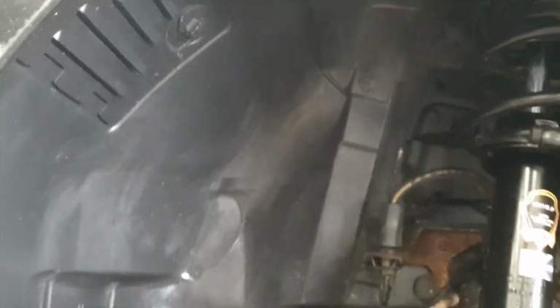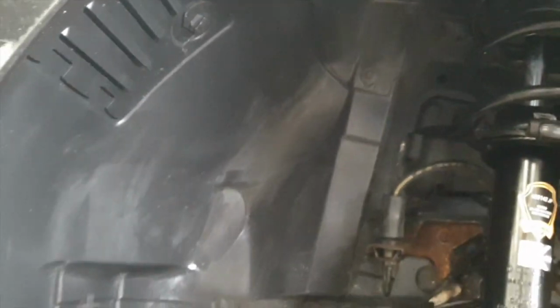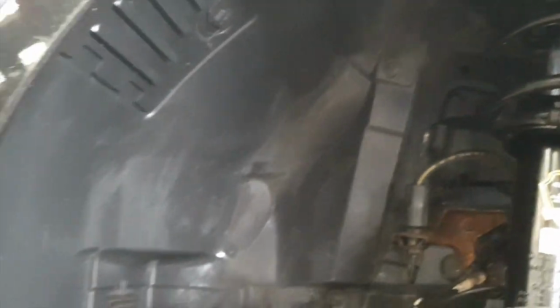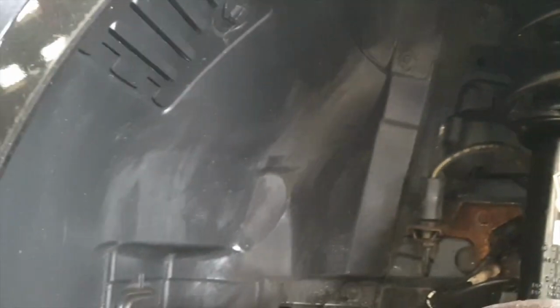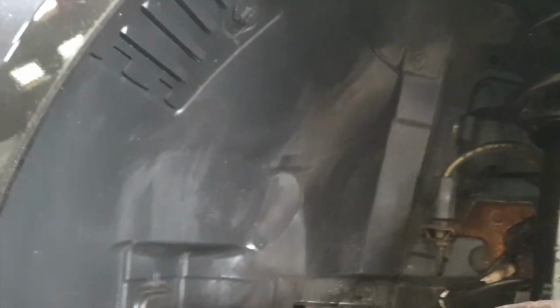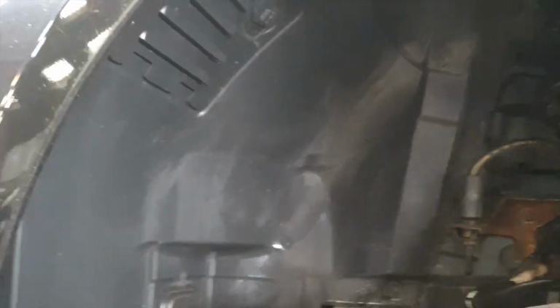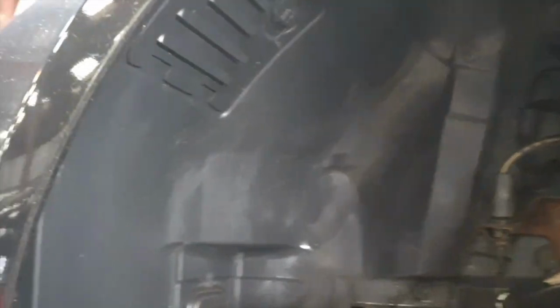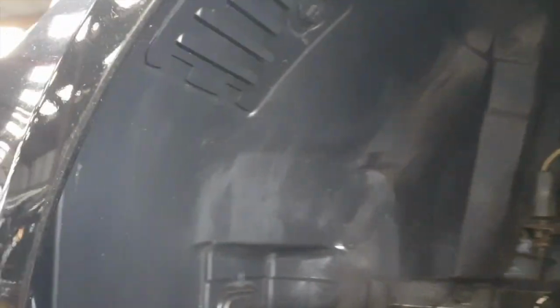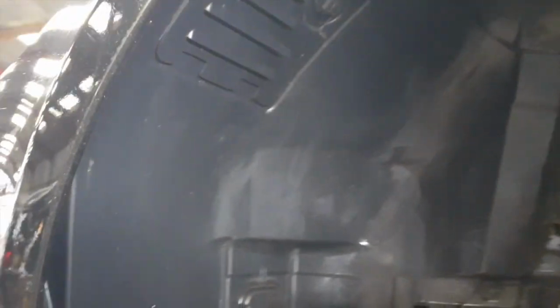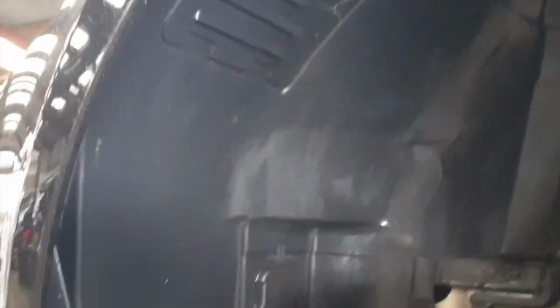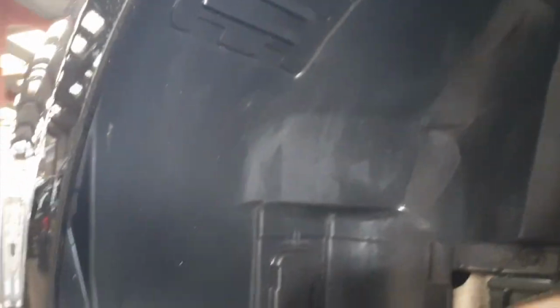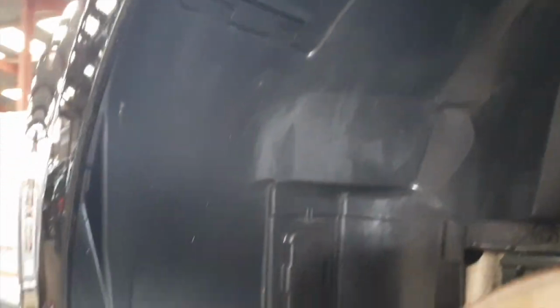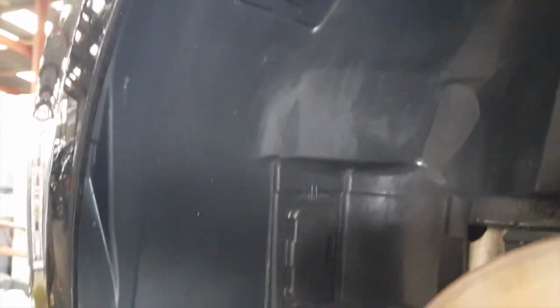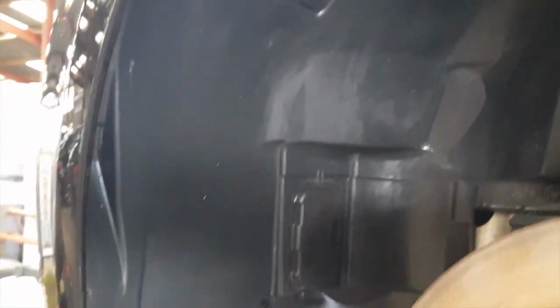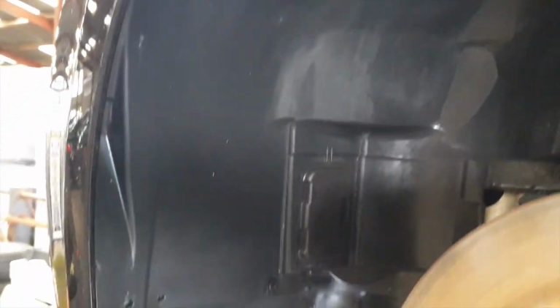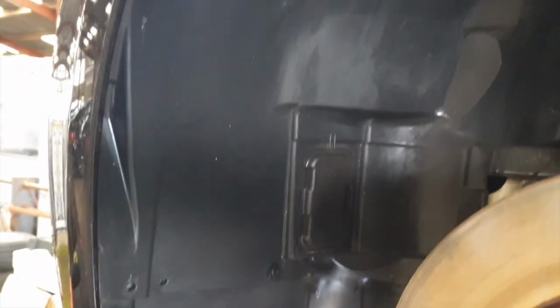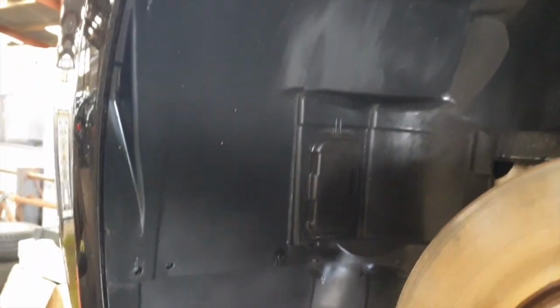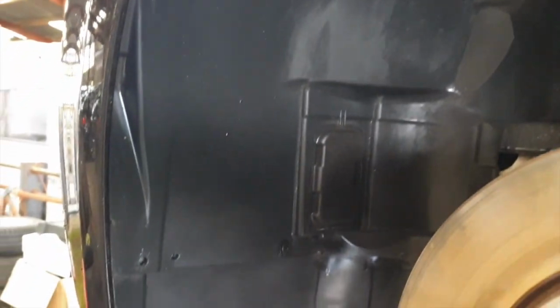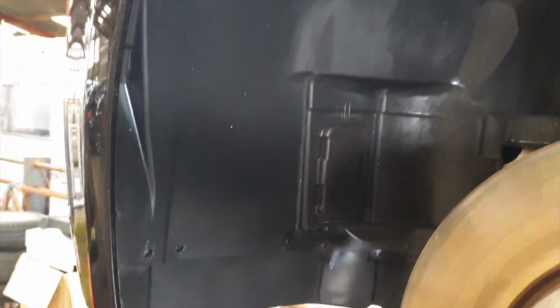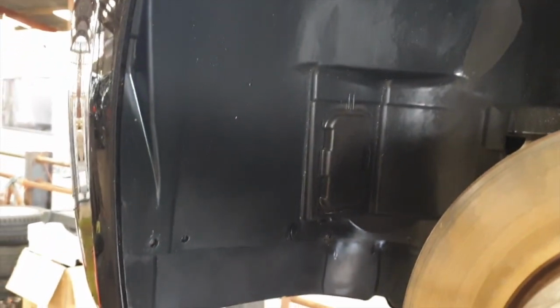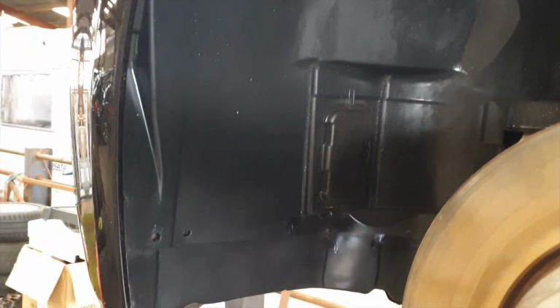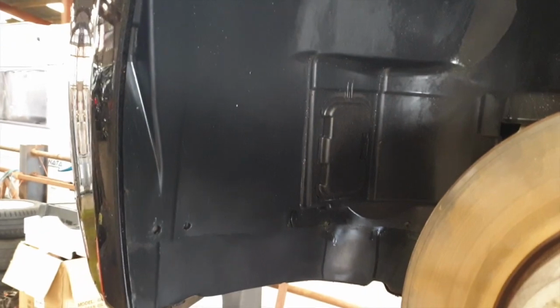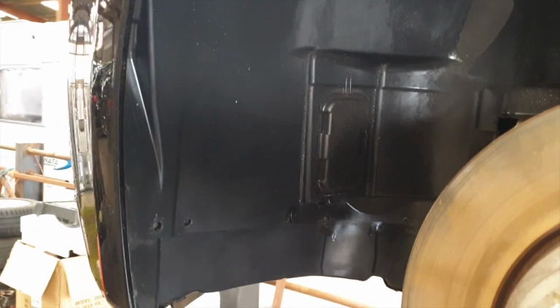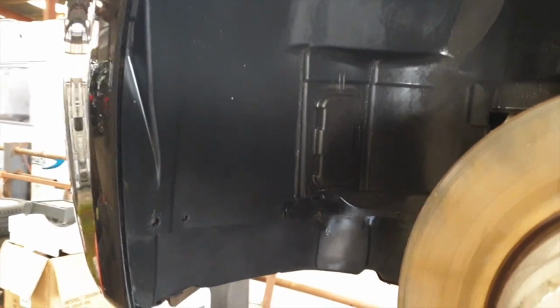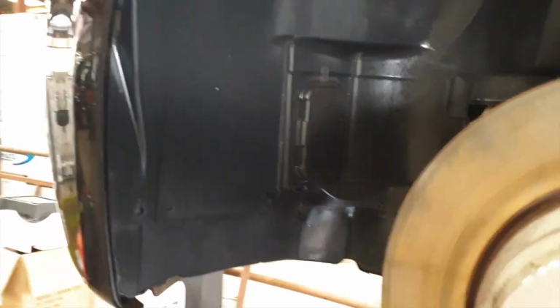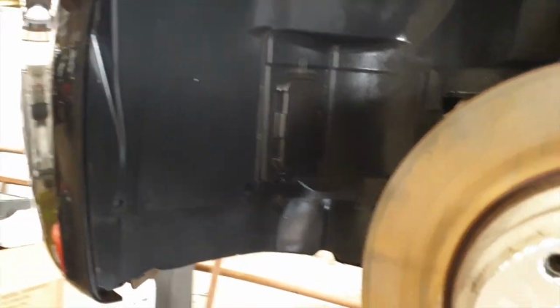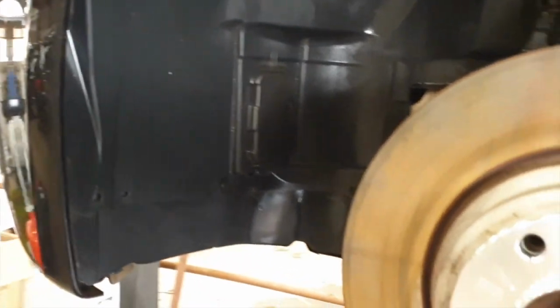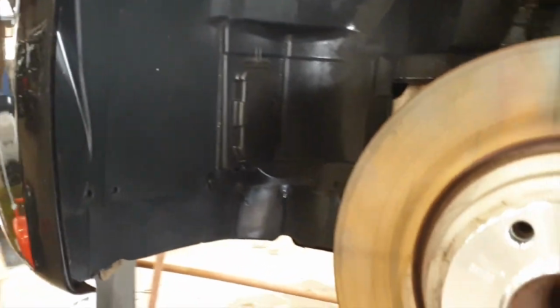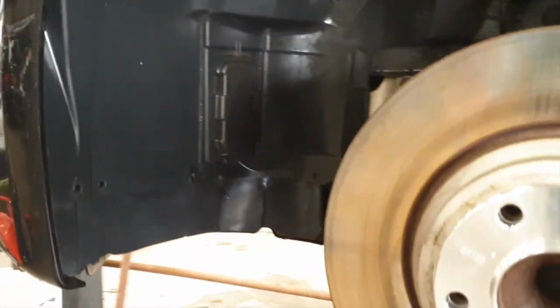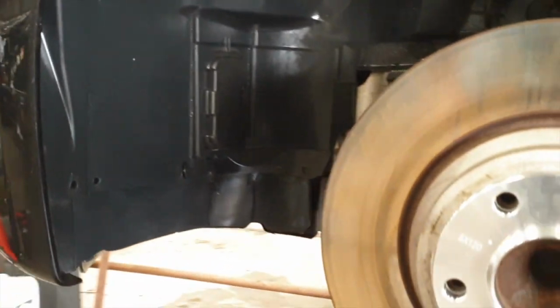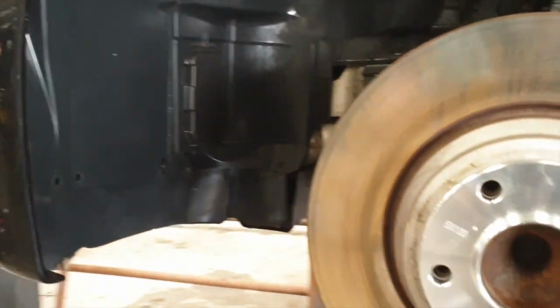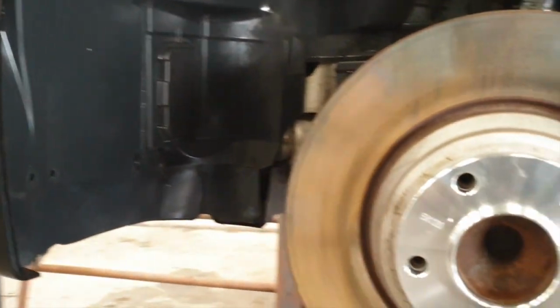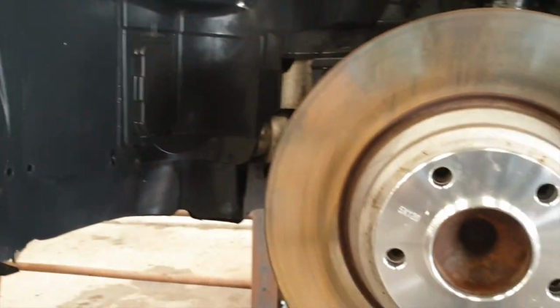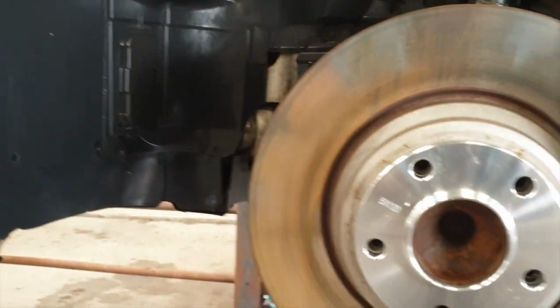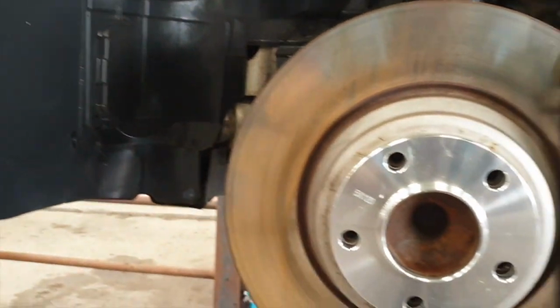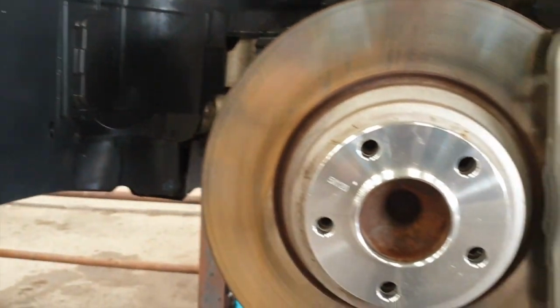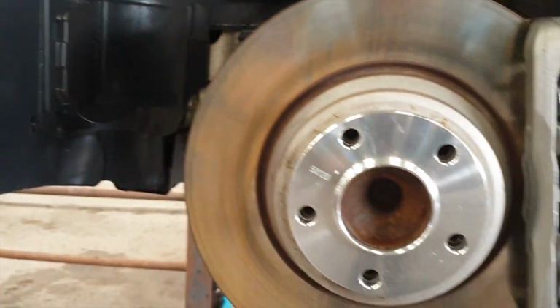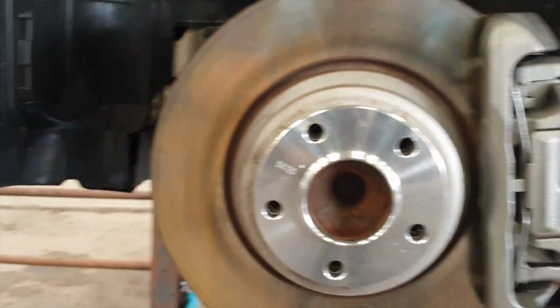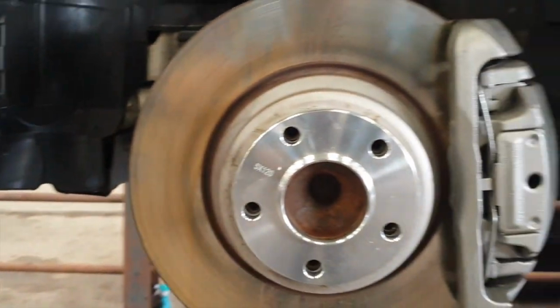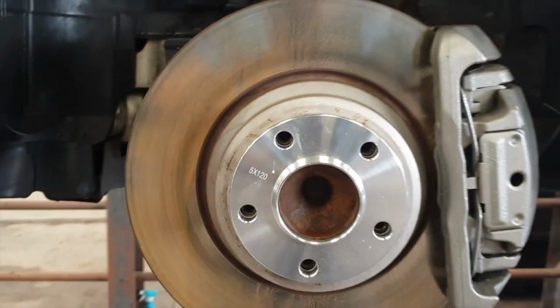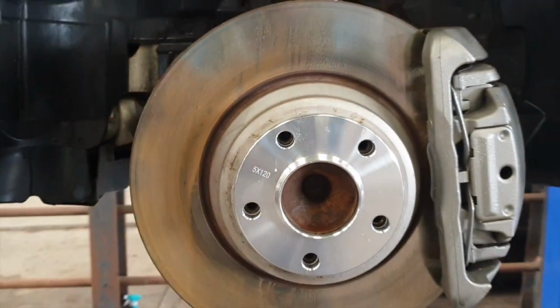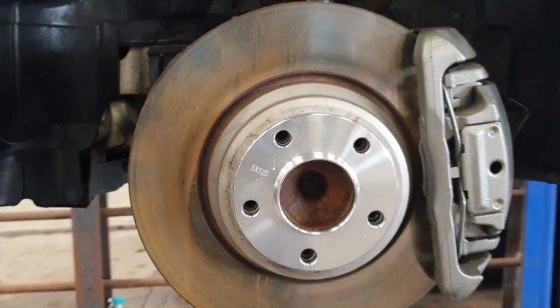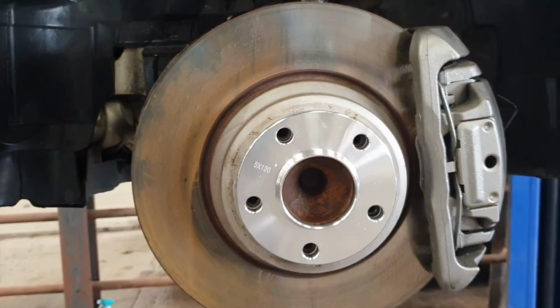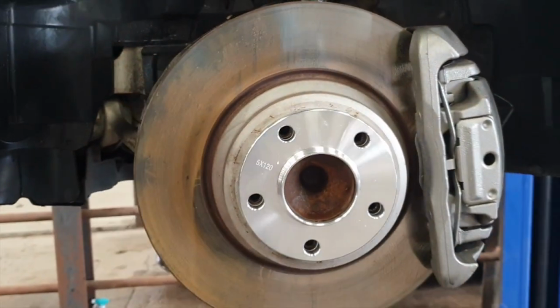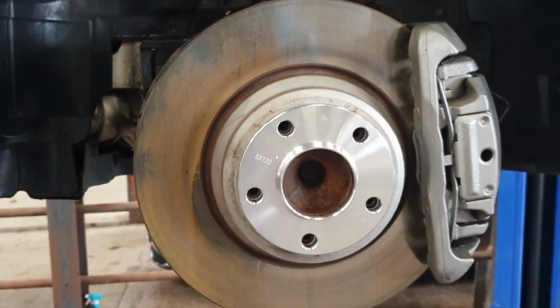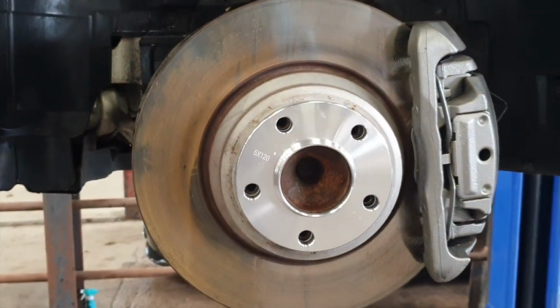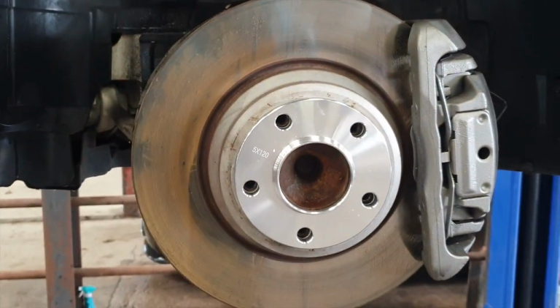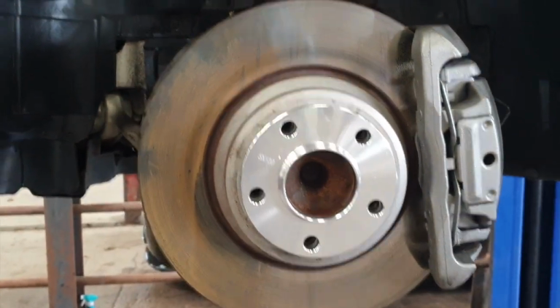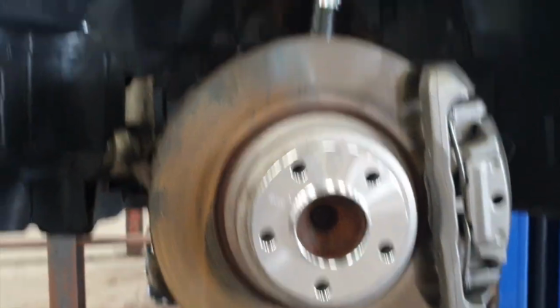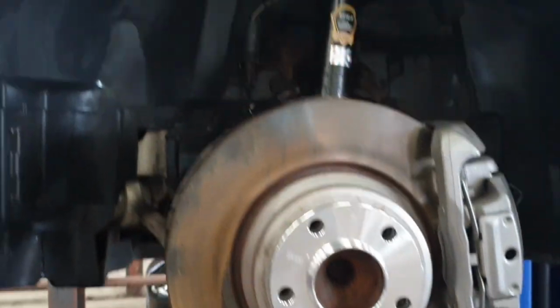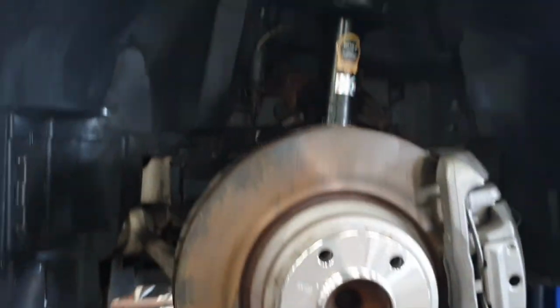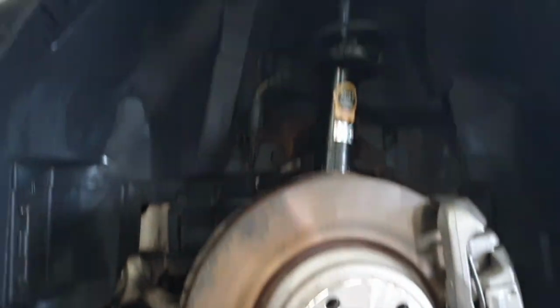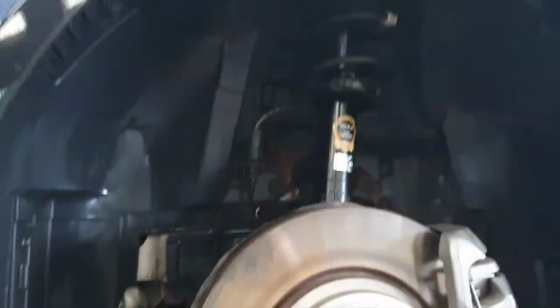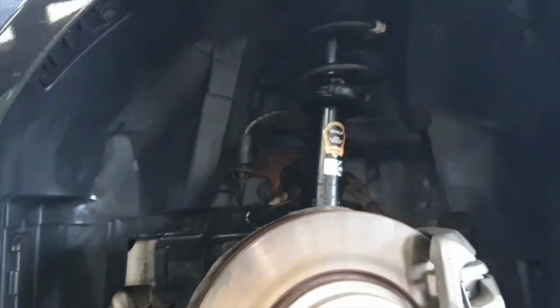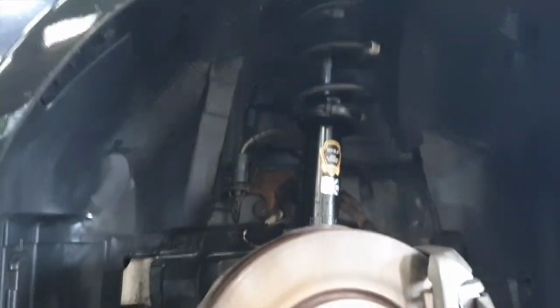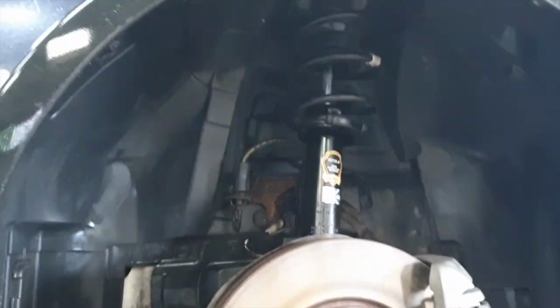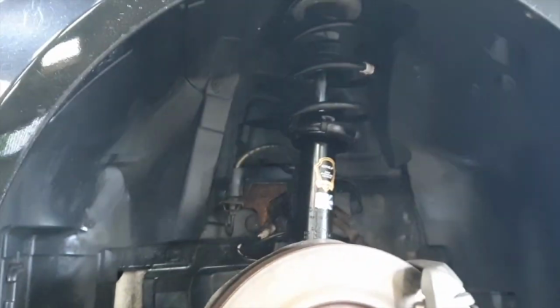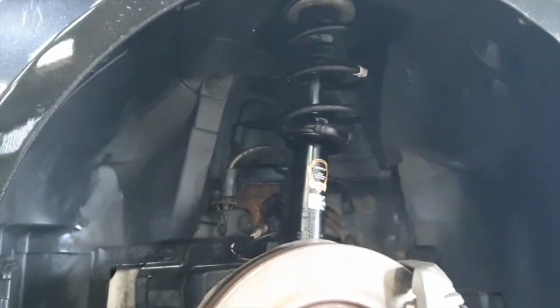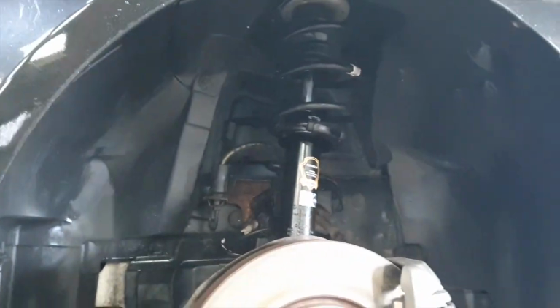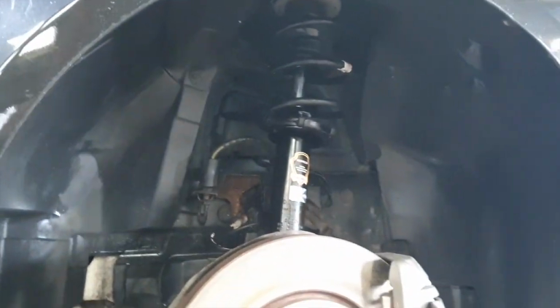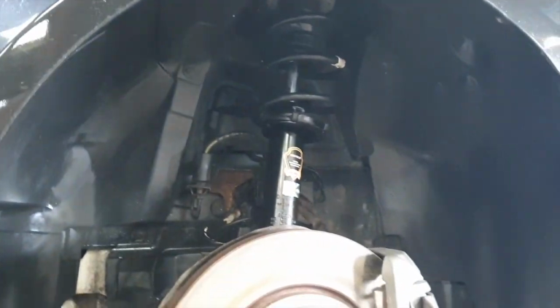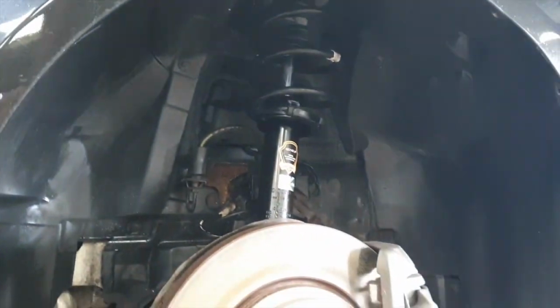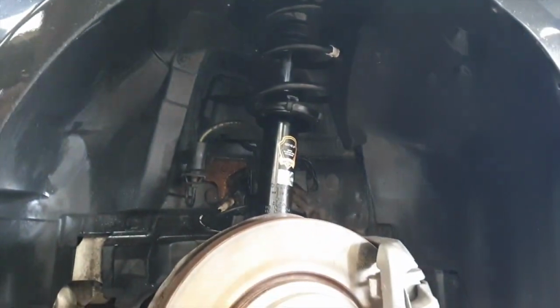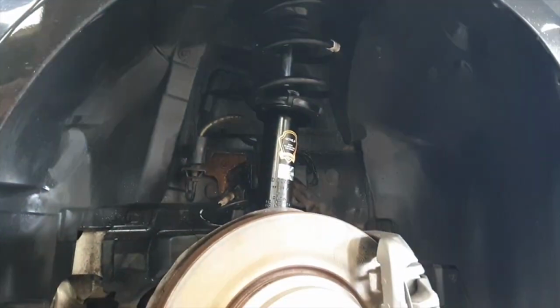Nice and clean. We'll get the wheel back on — get all the wheels back on and we'll see what the net result looks like.